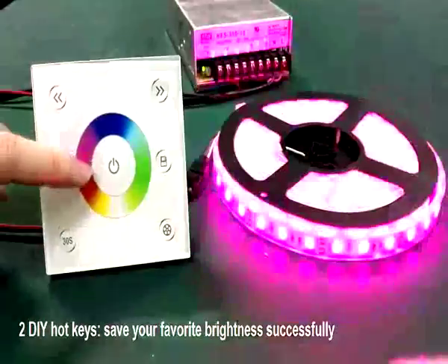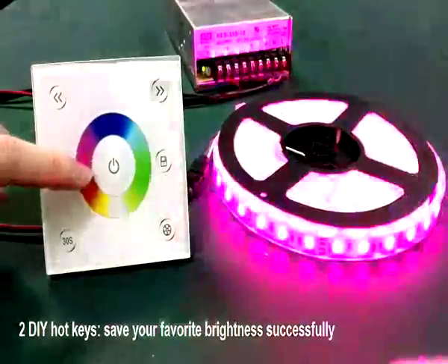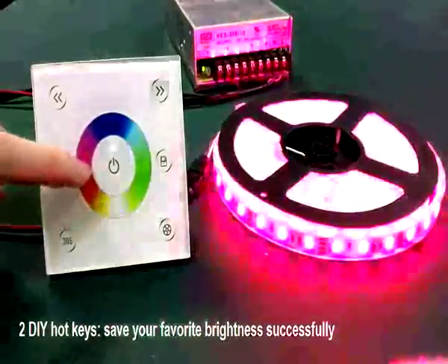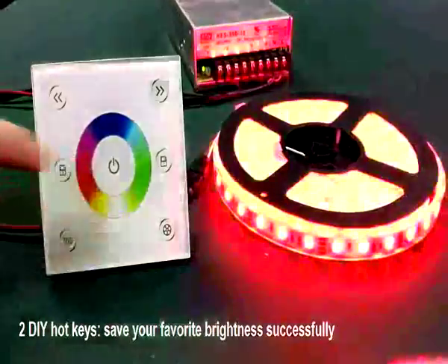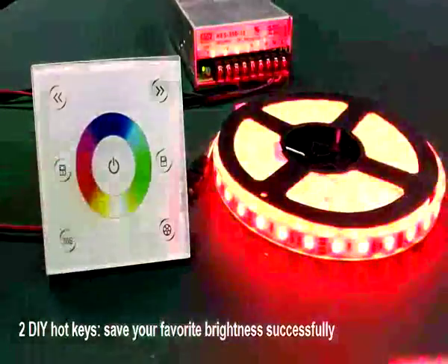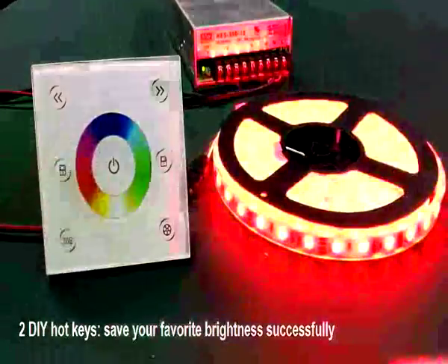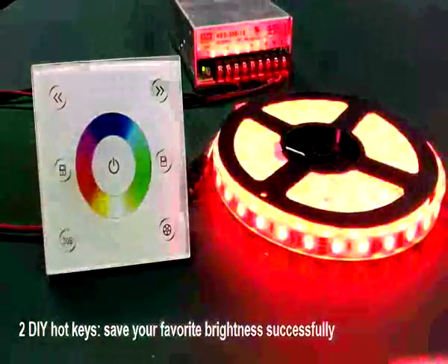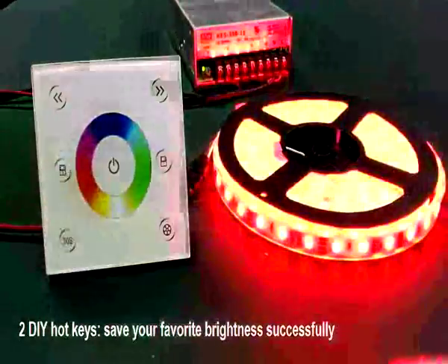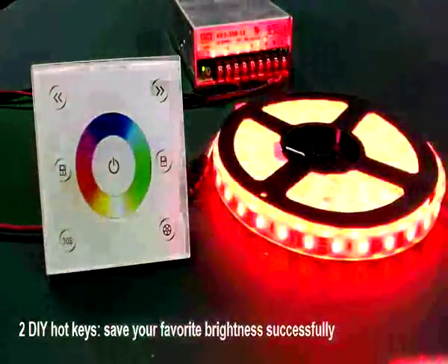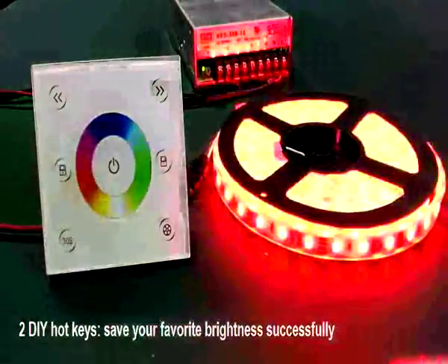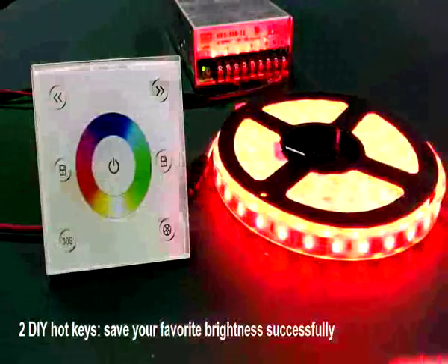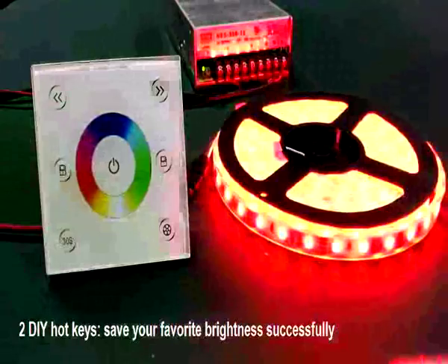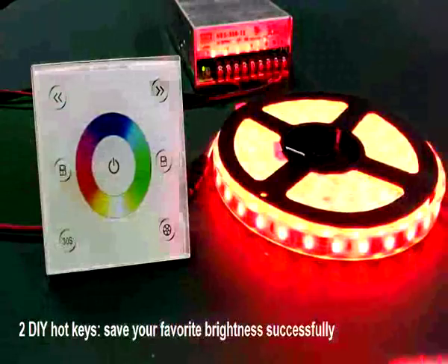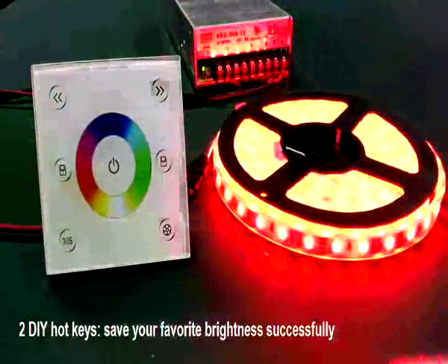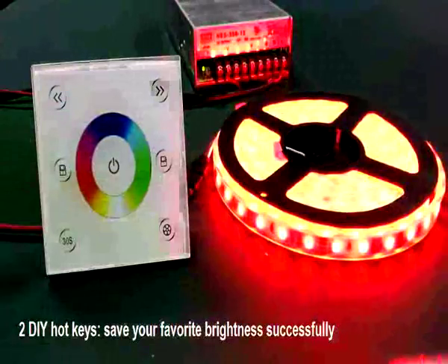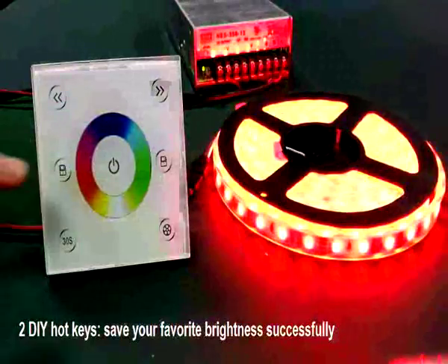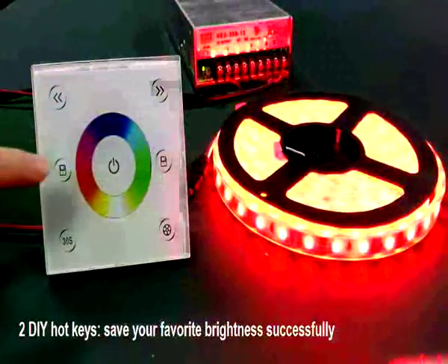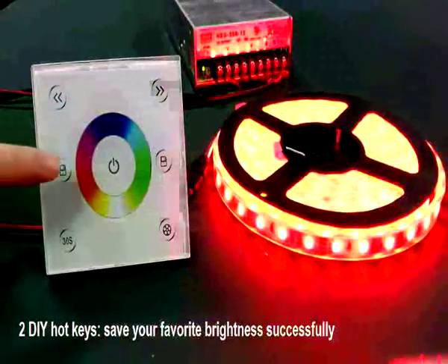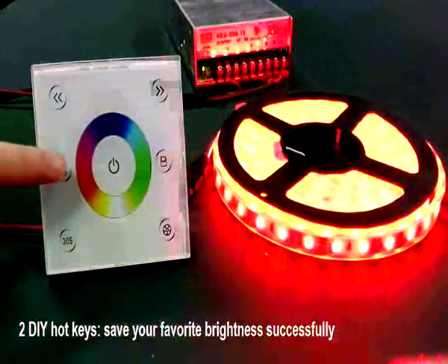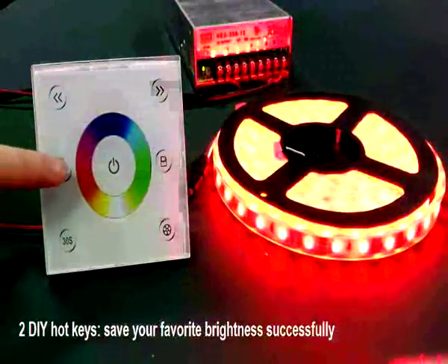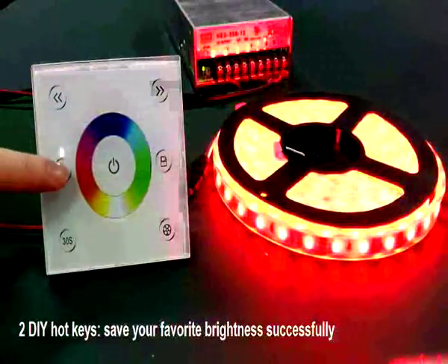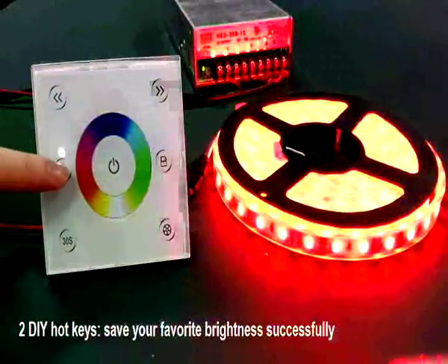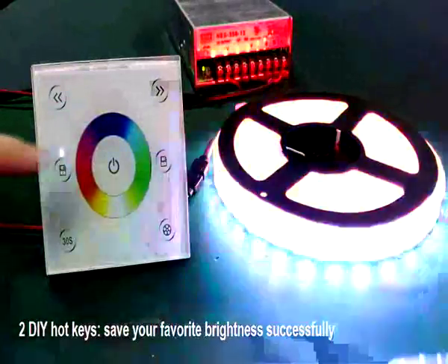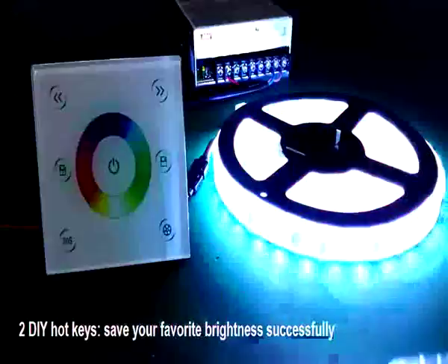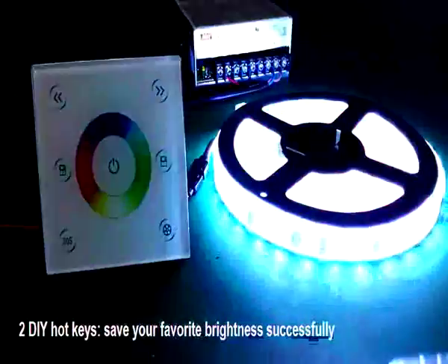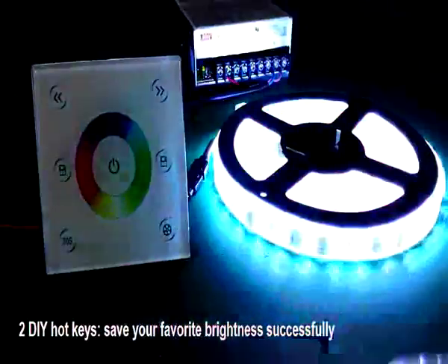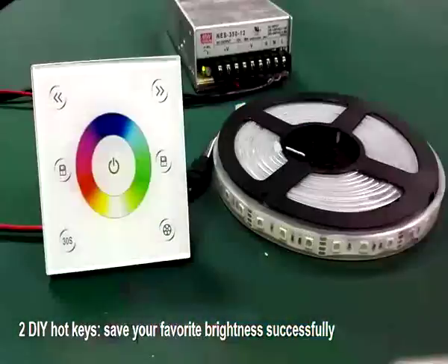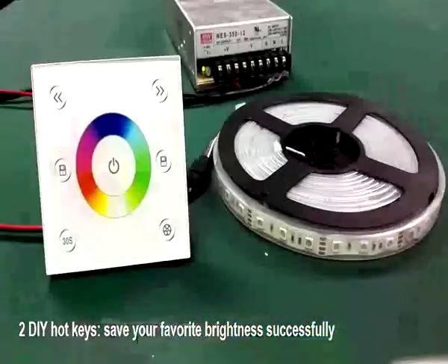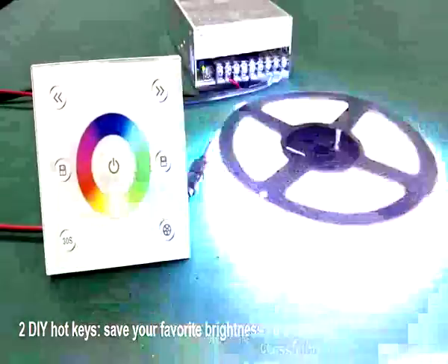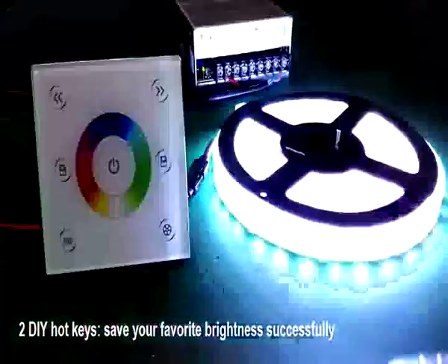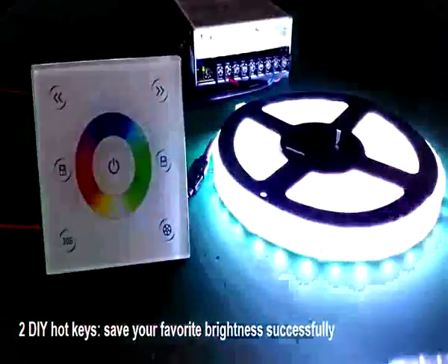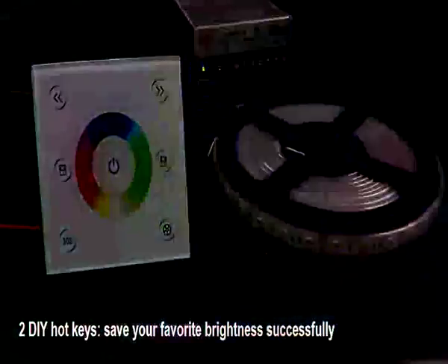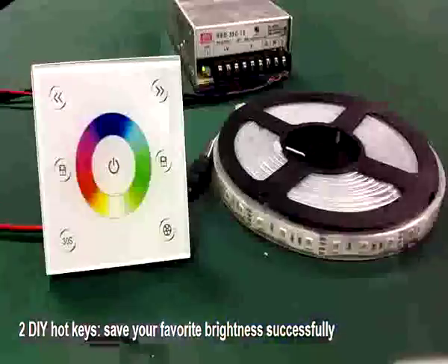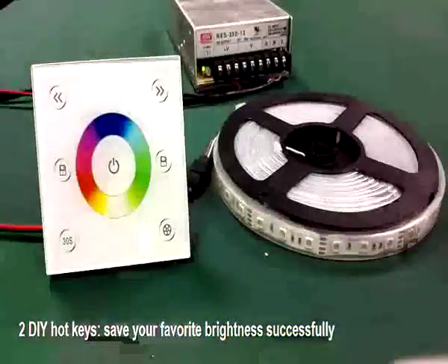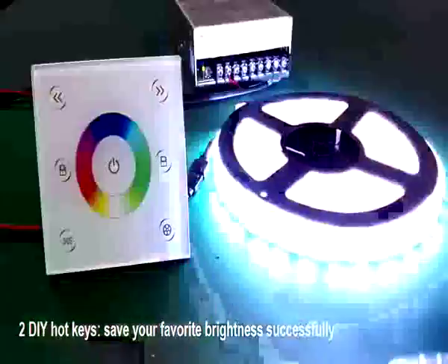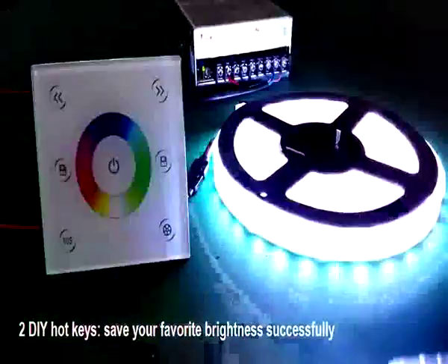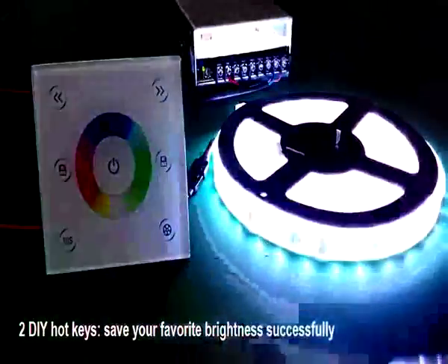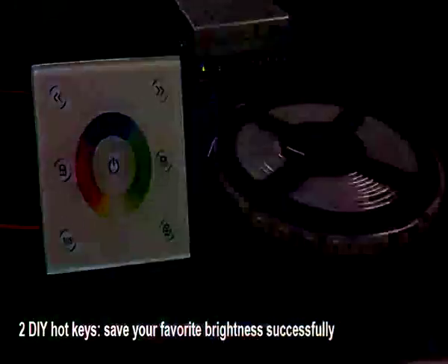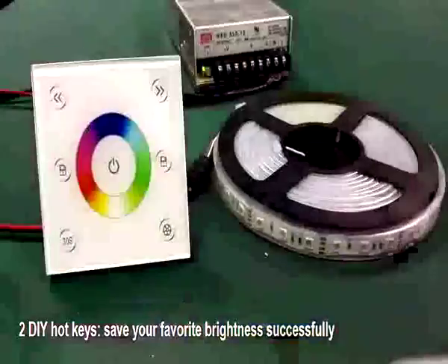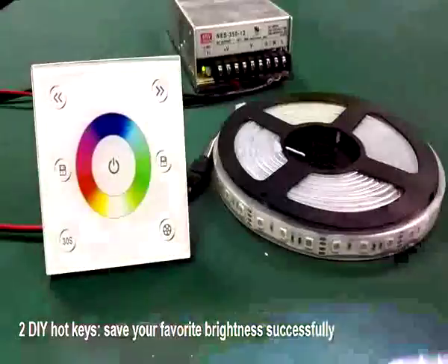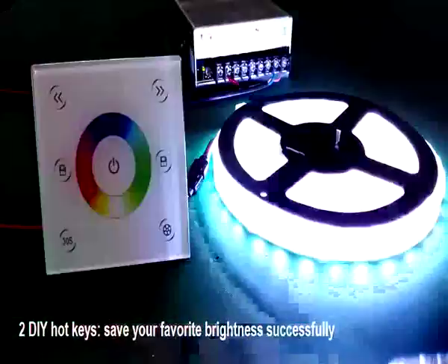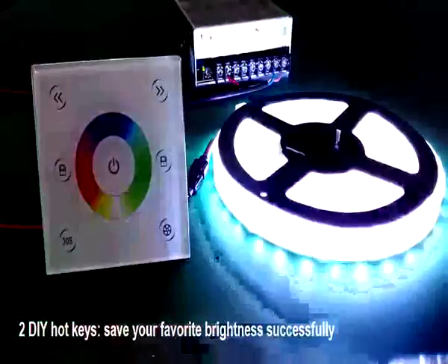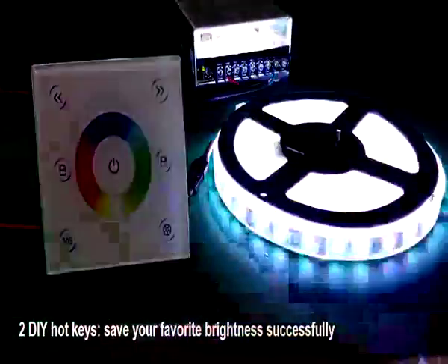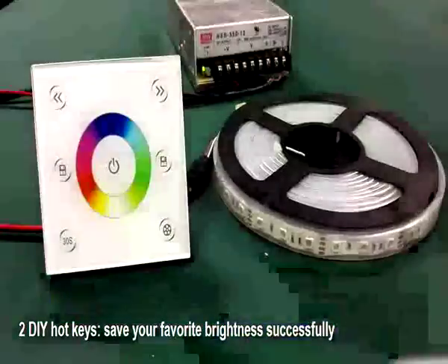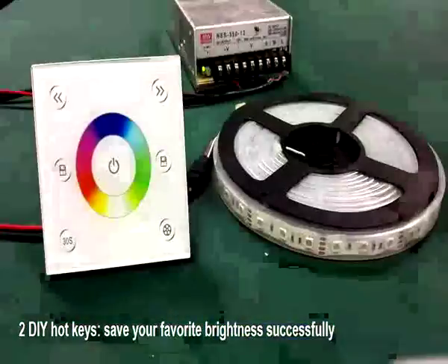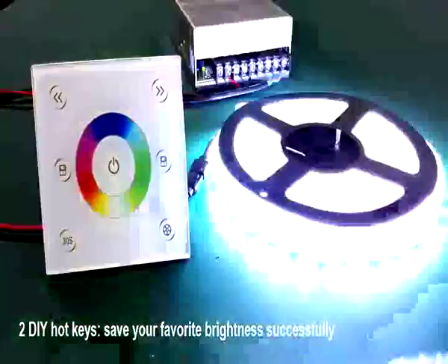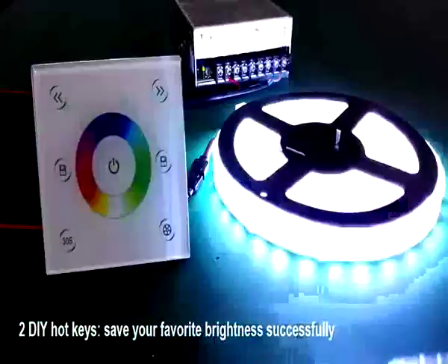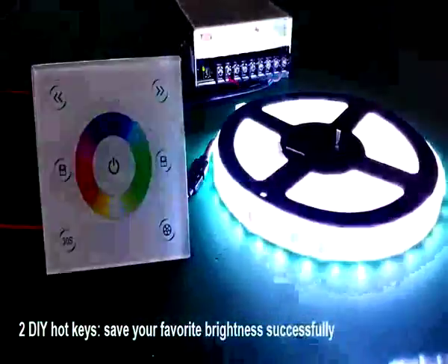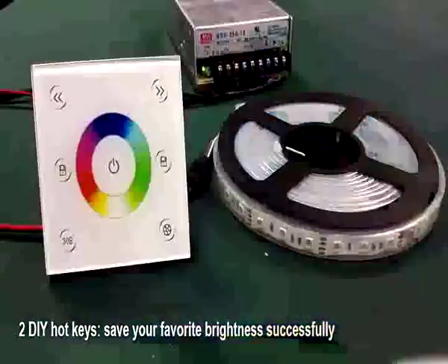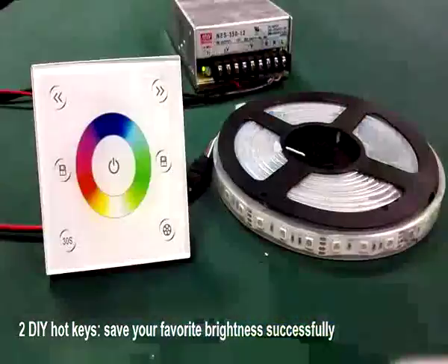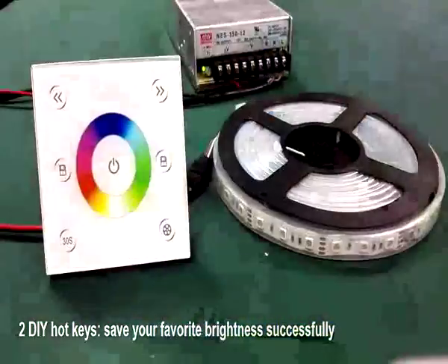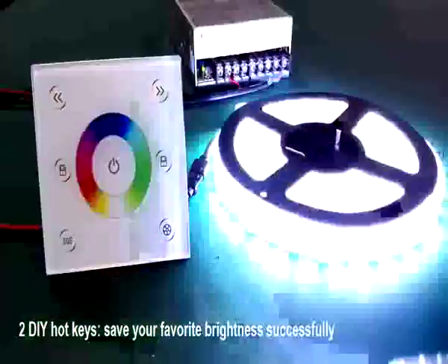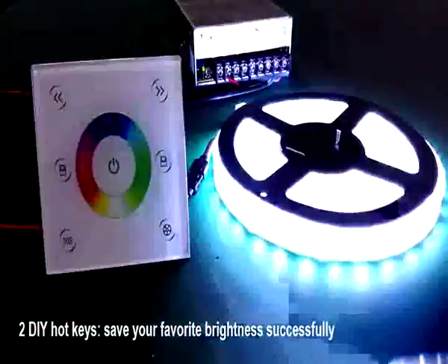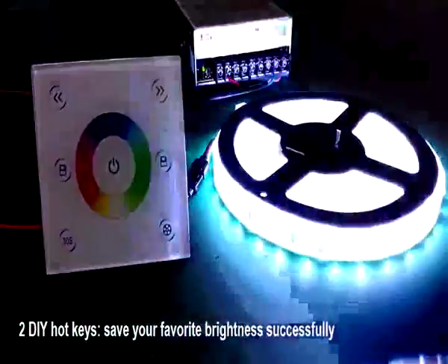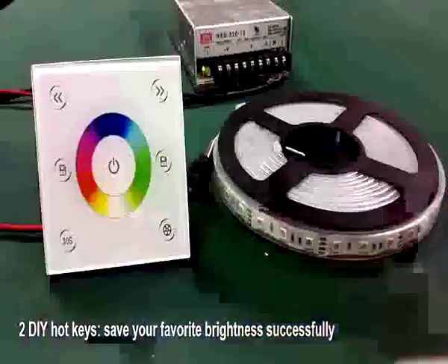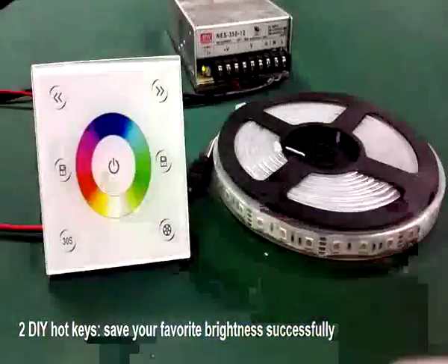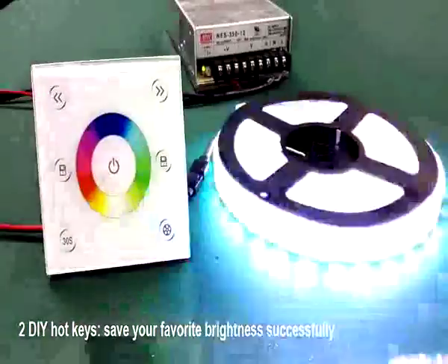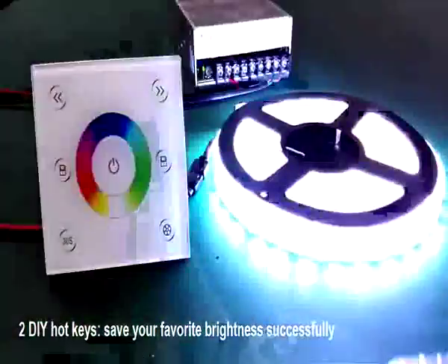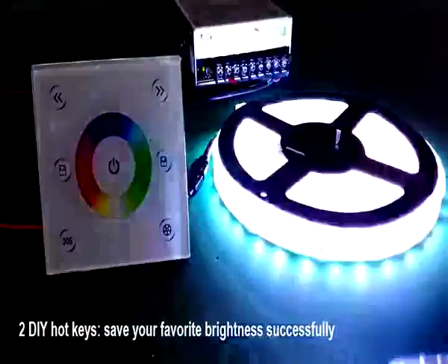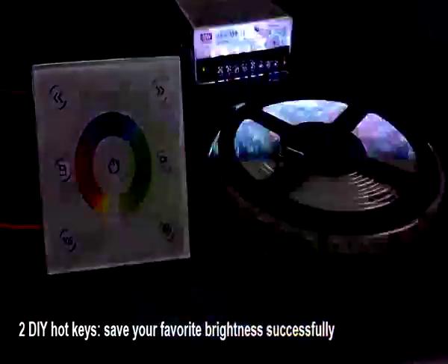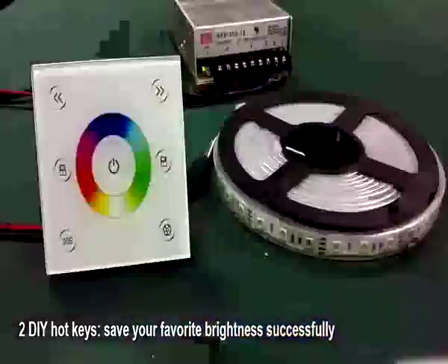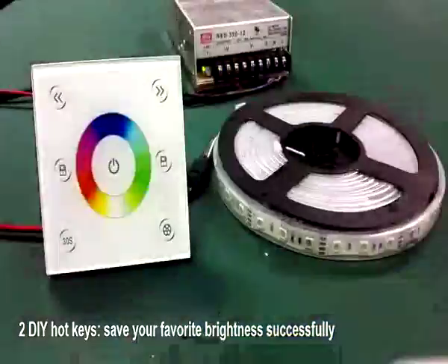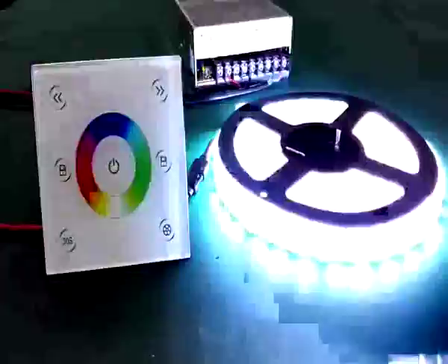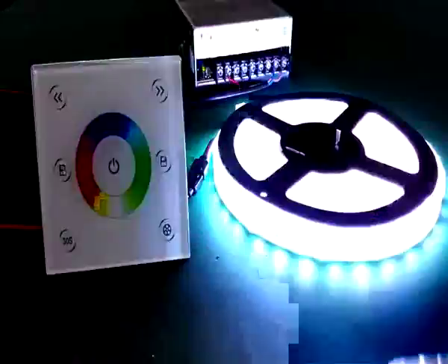Now dim to another color, then press the DIY key again to return to the color mode you saved just now.